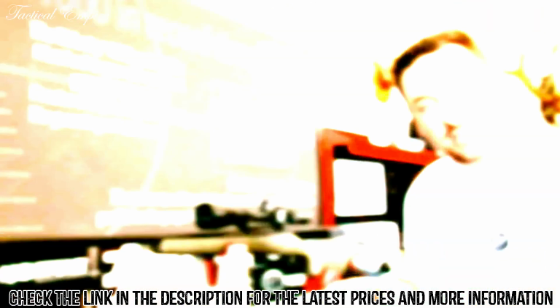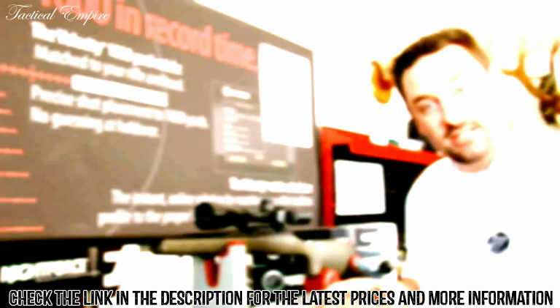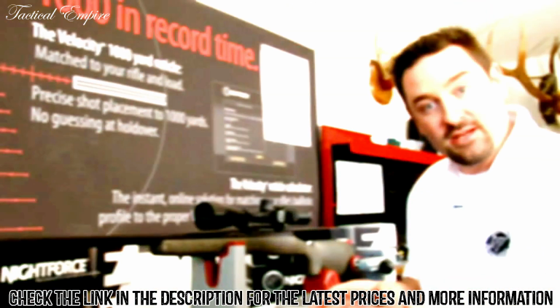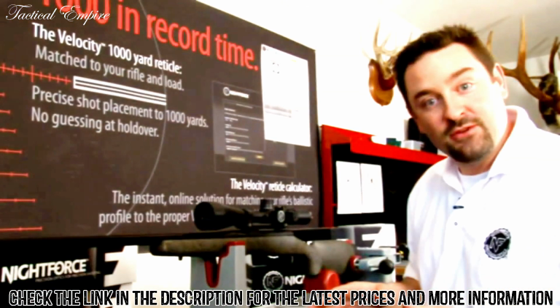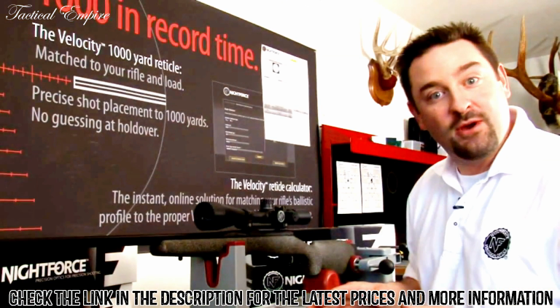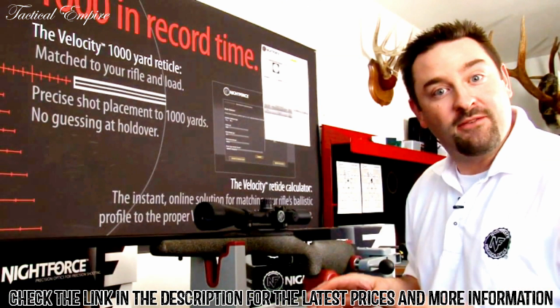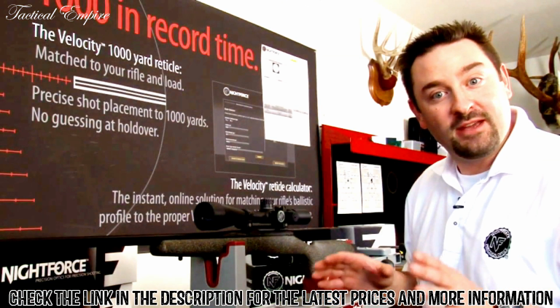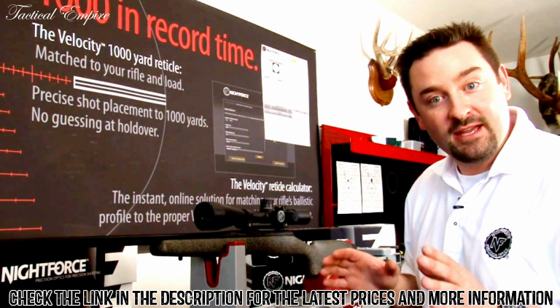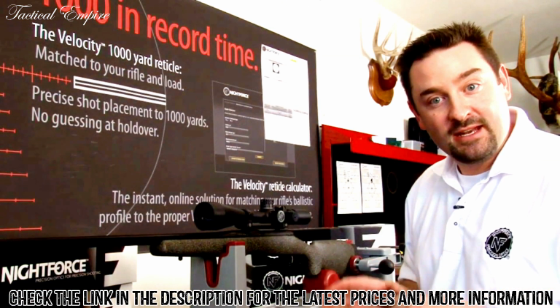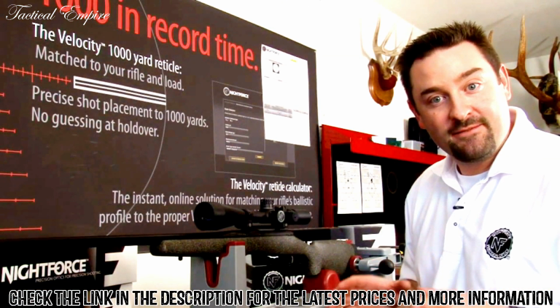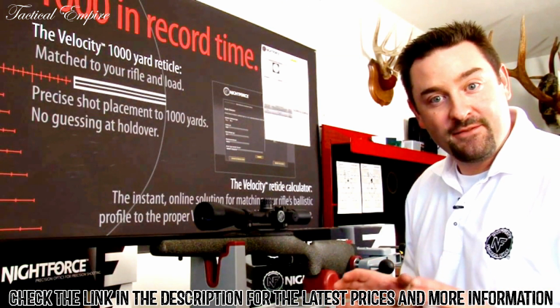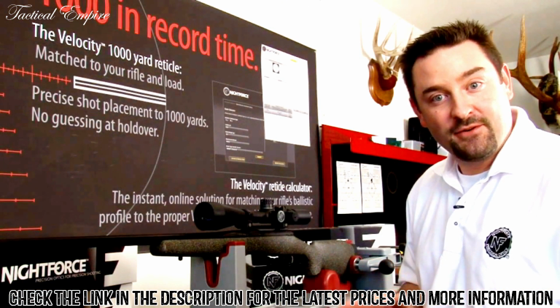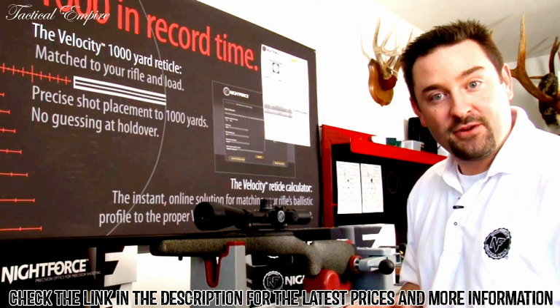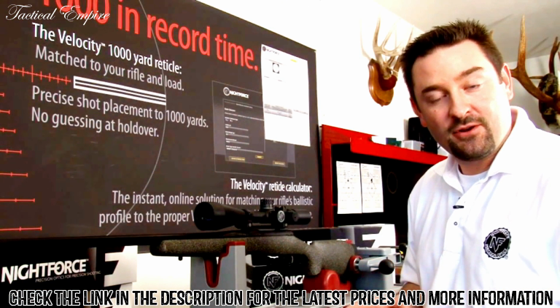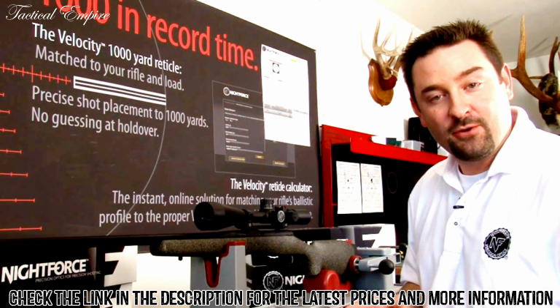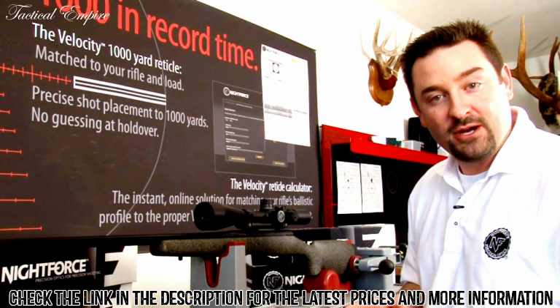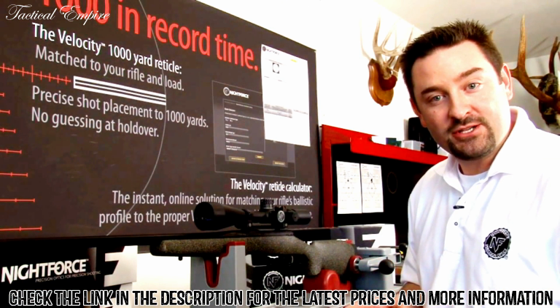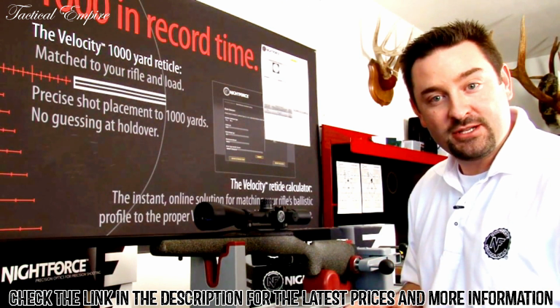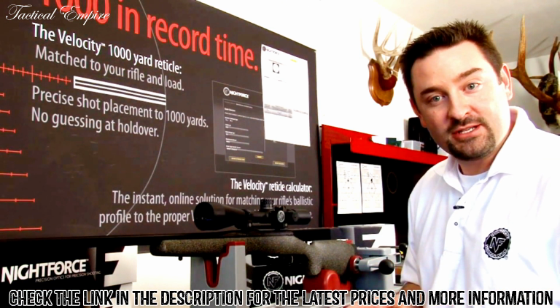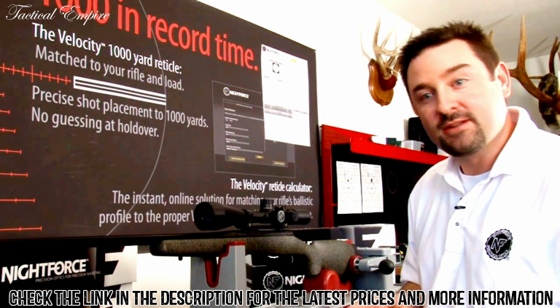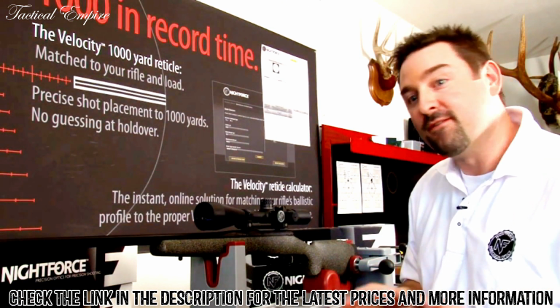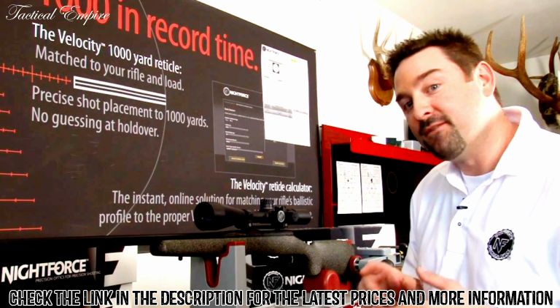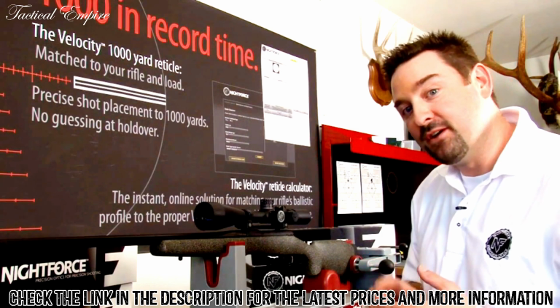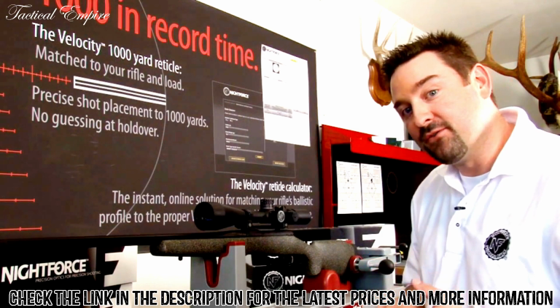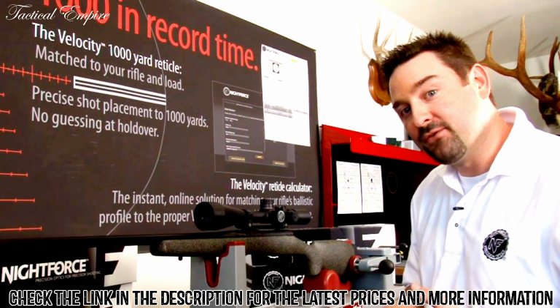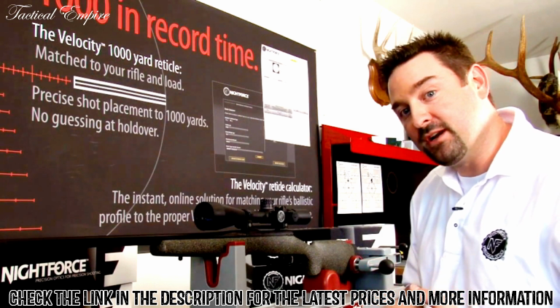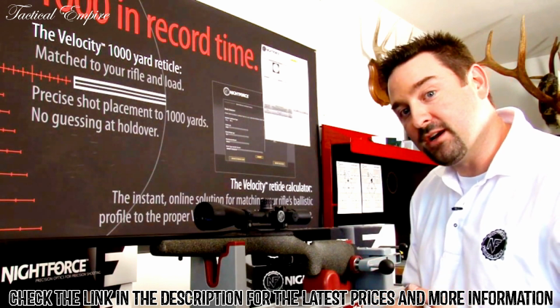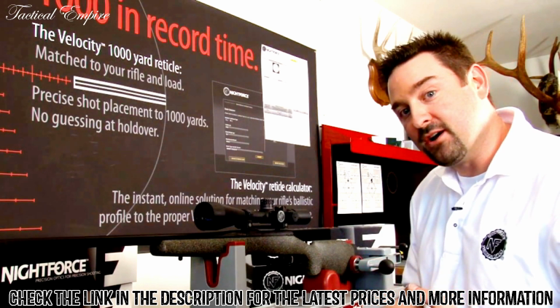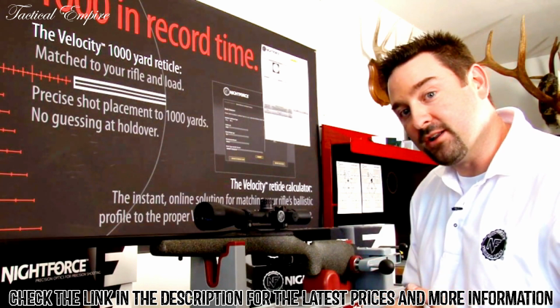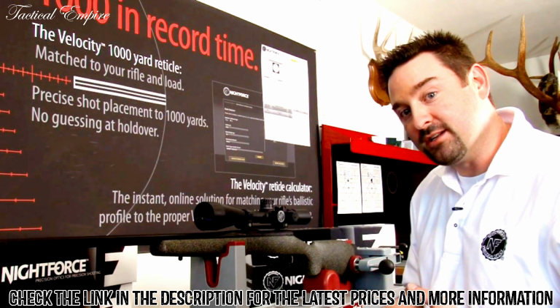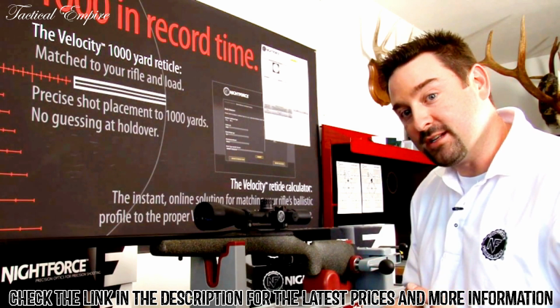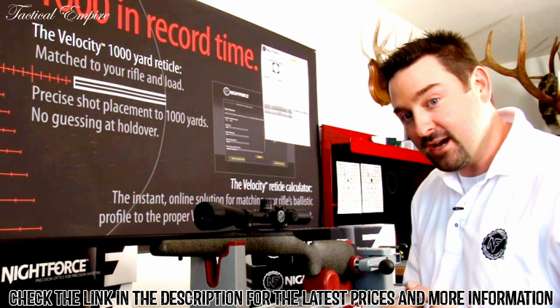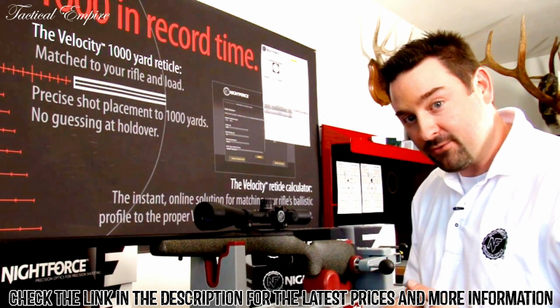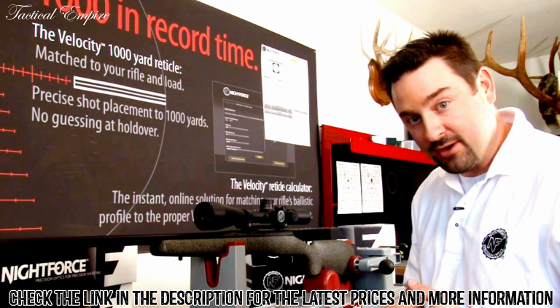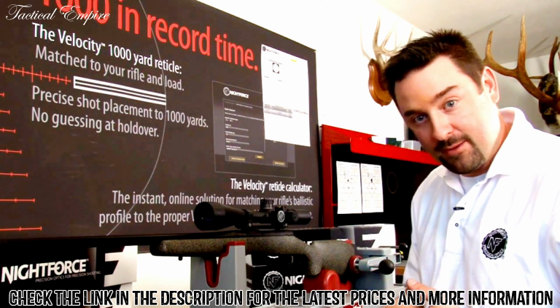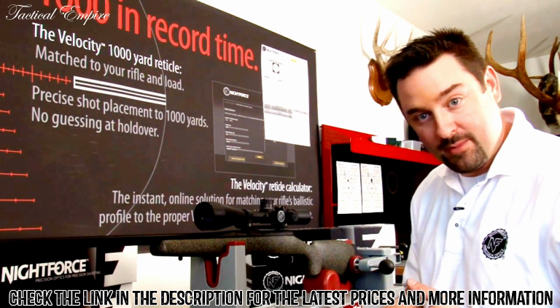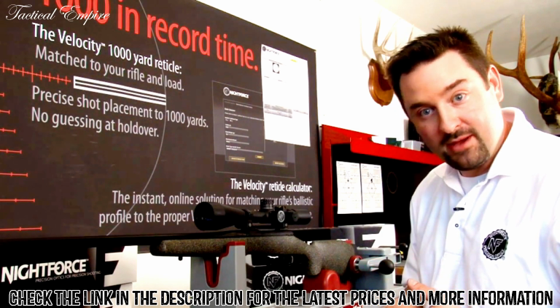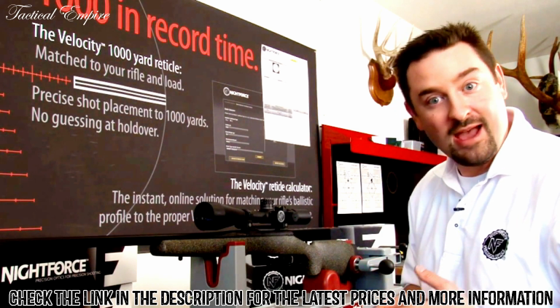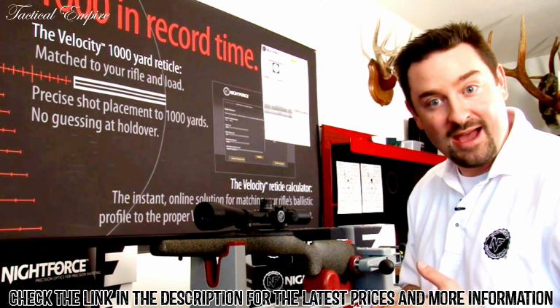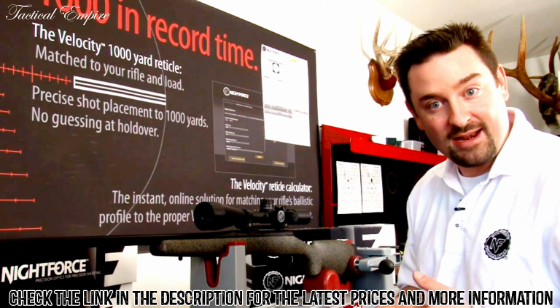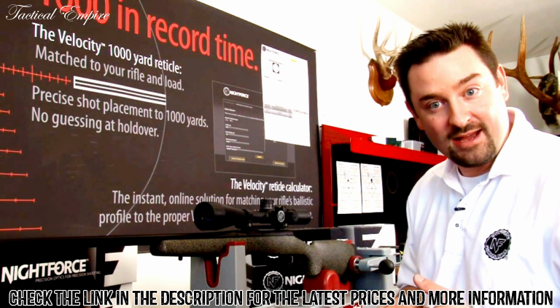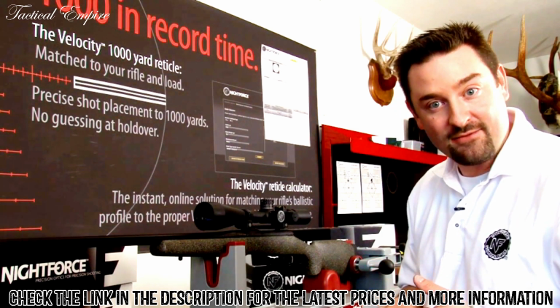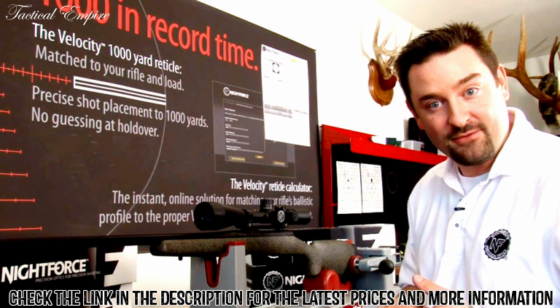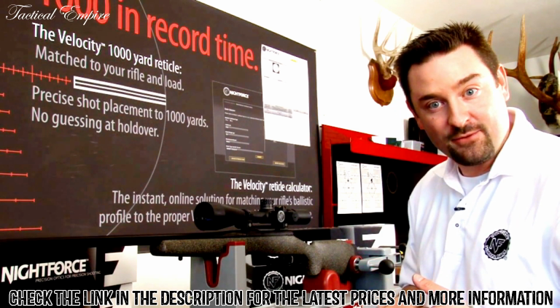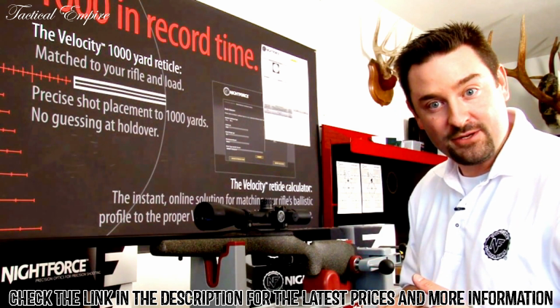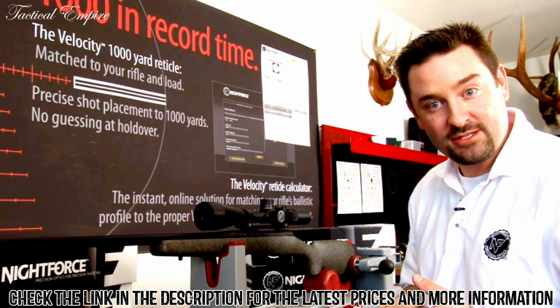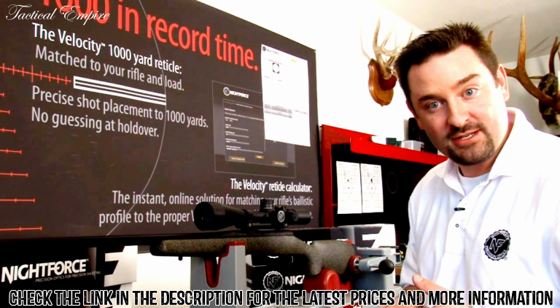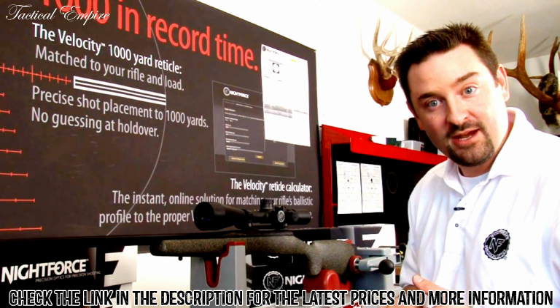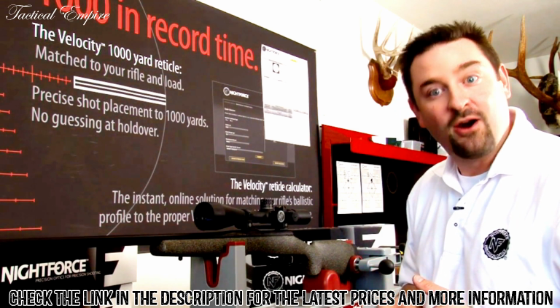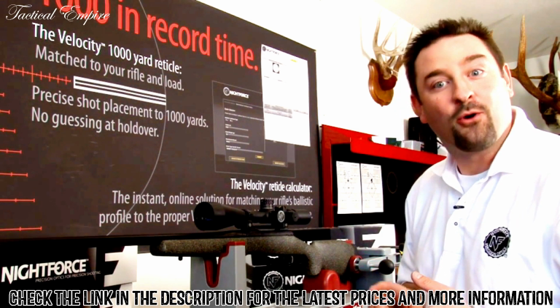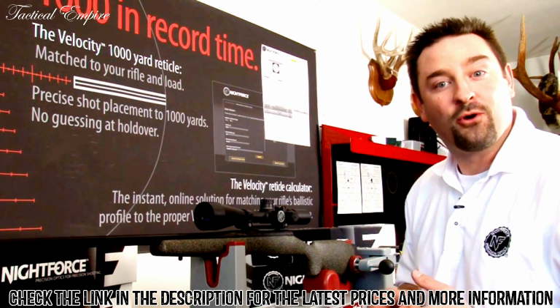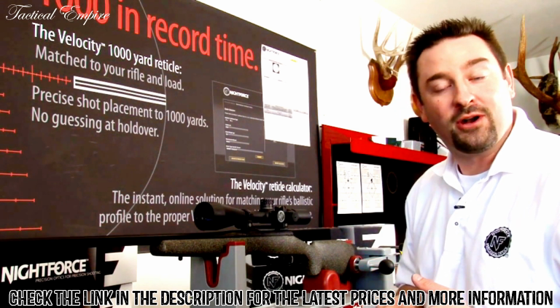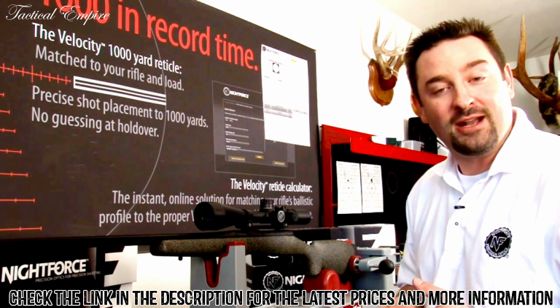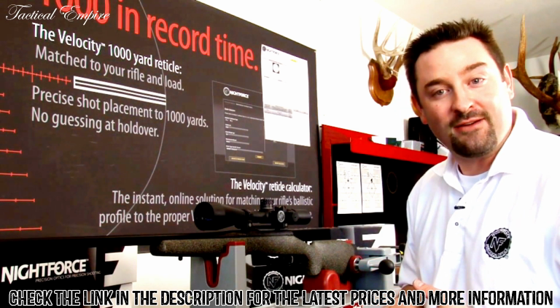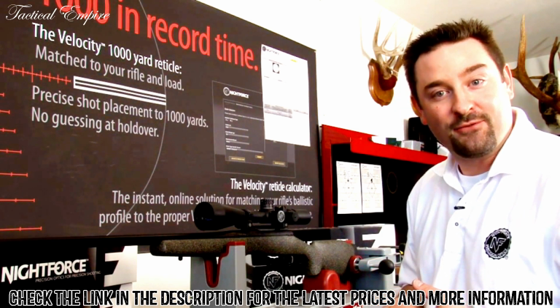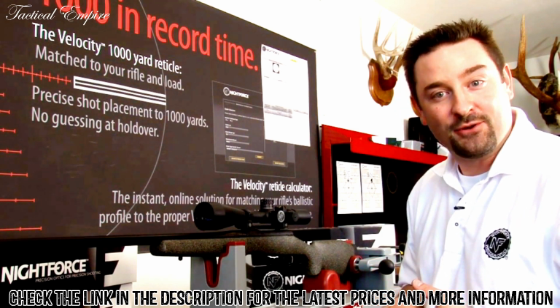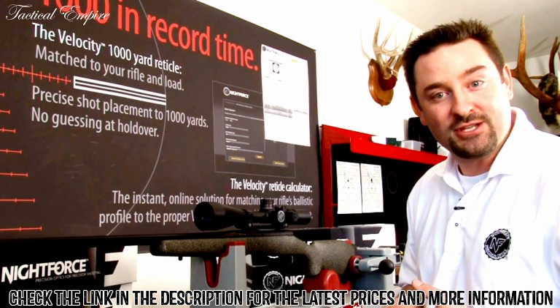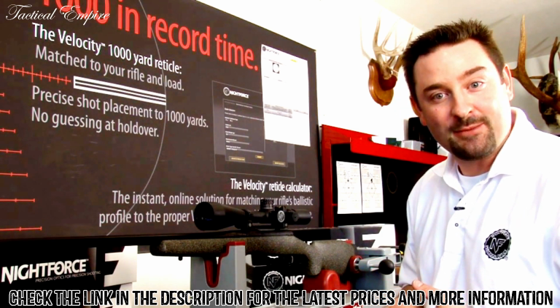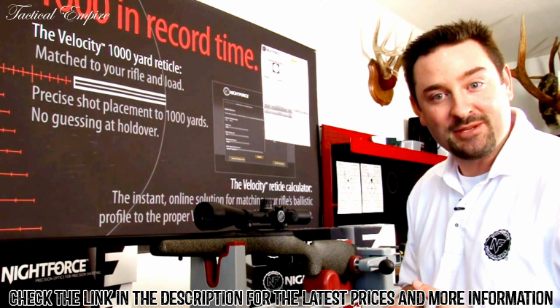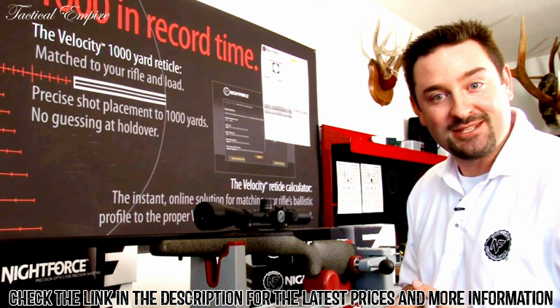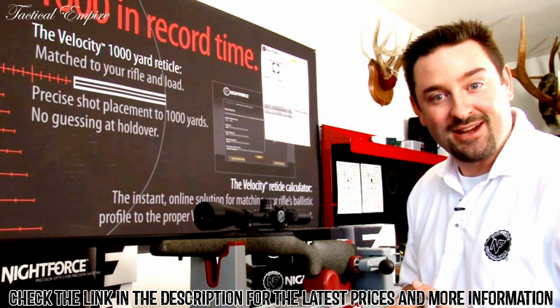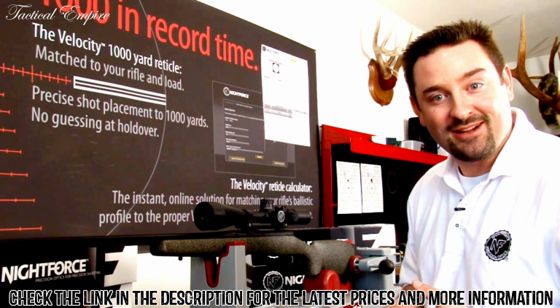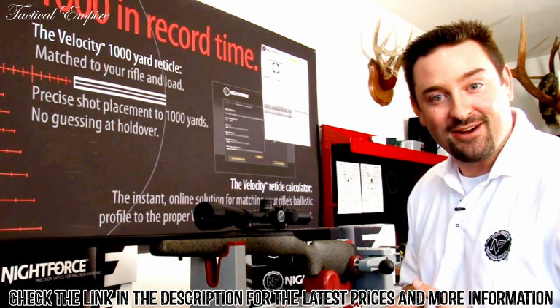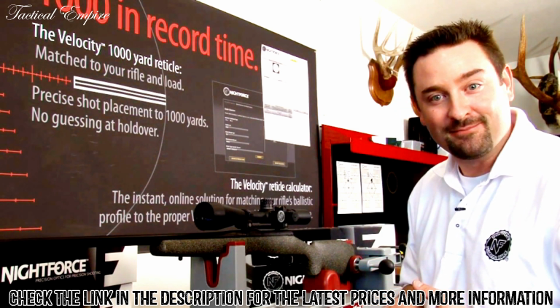If you have any further questions, feel free to call a tech rep at Nightforce or go to nightforceoptics.com.